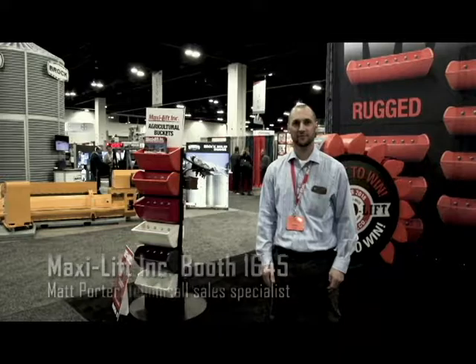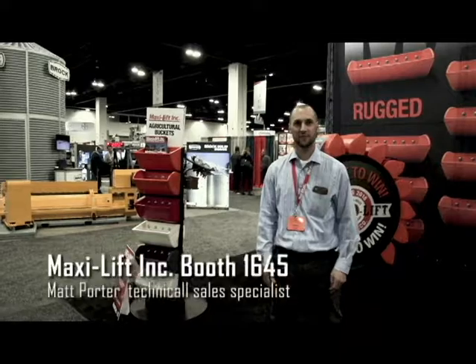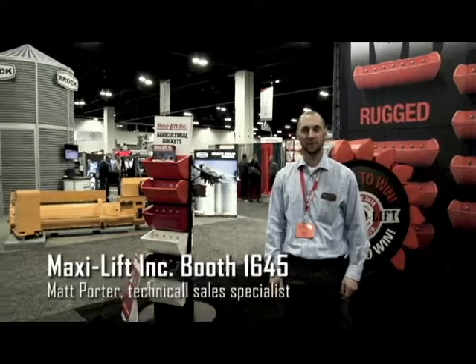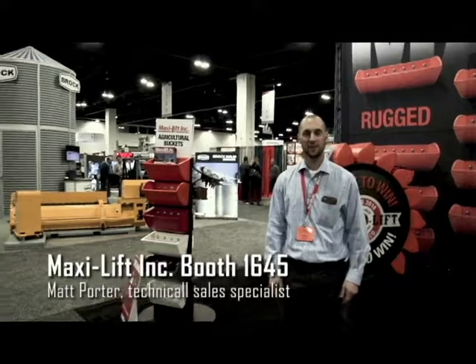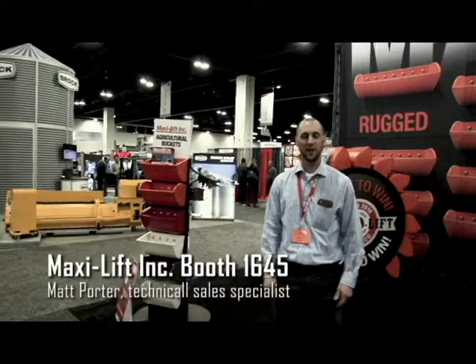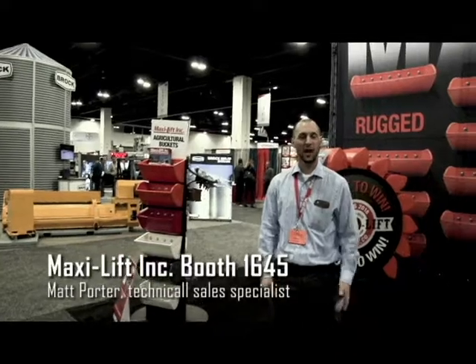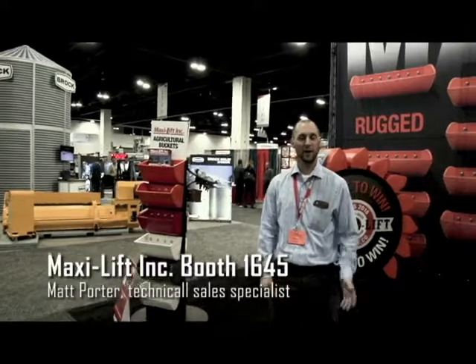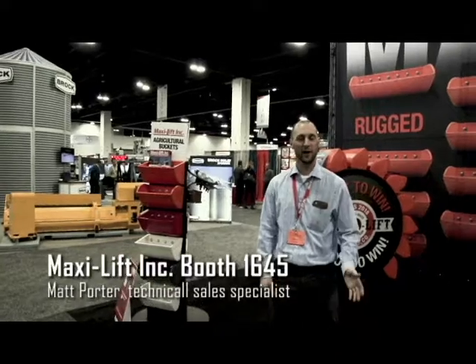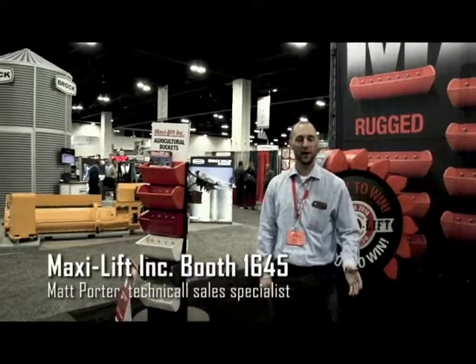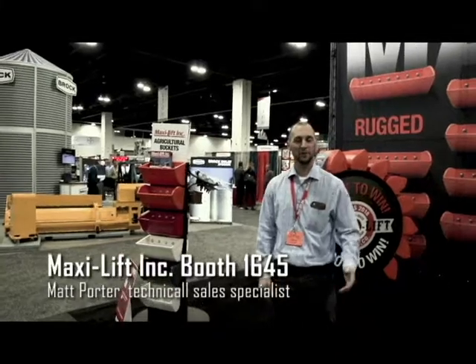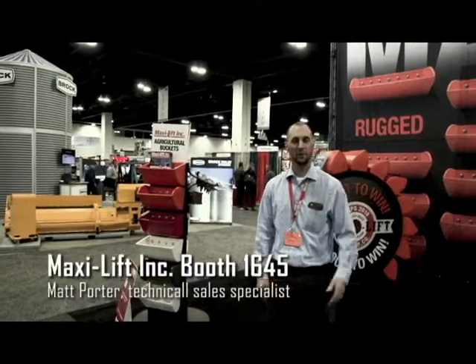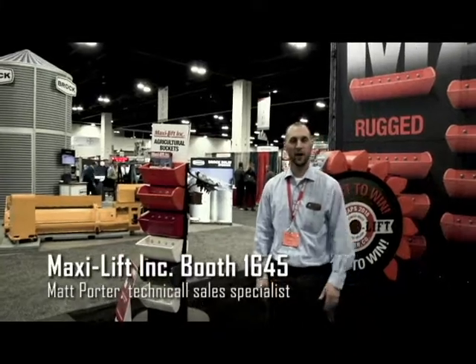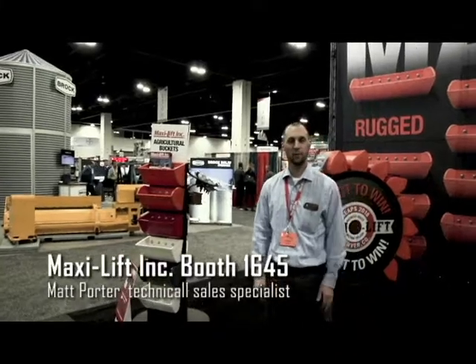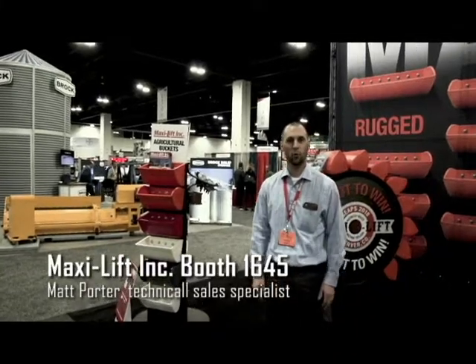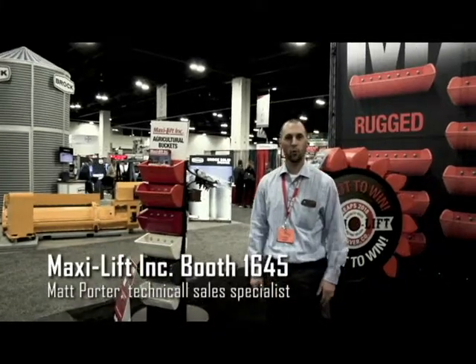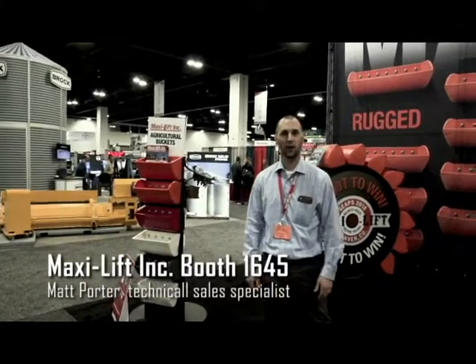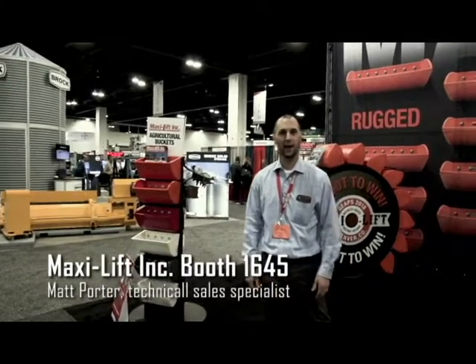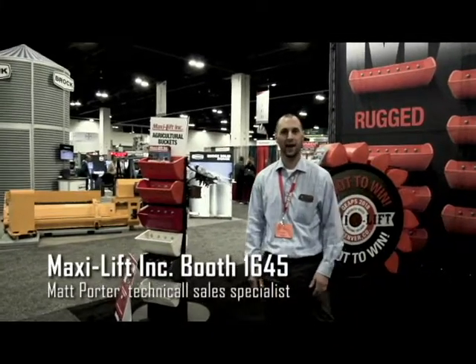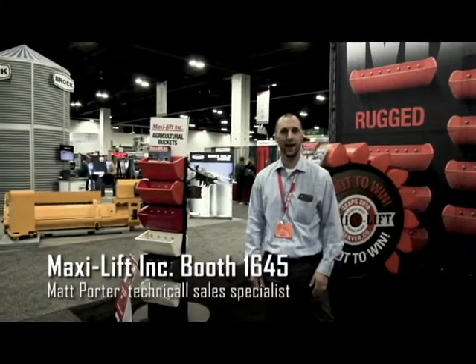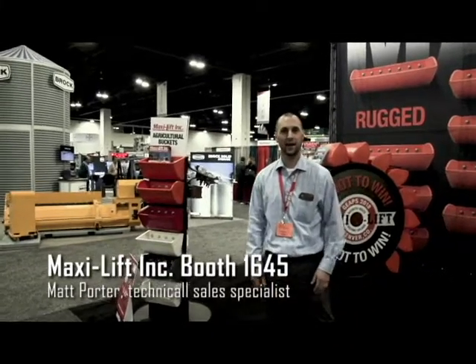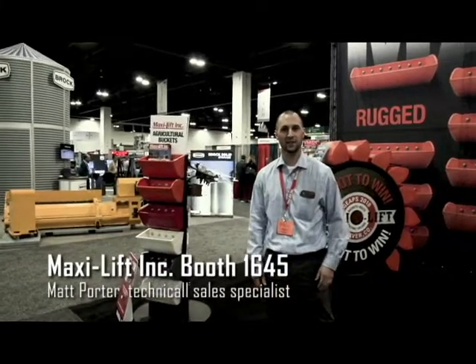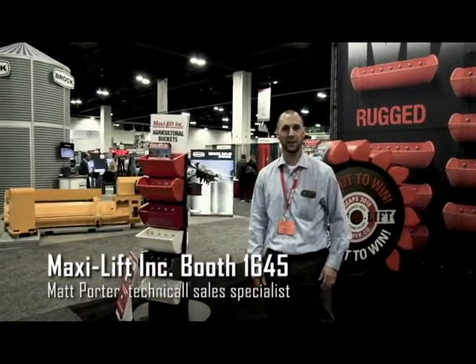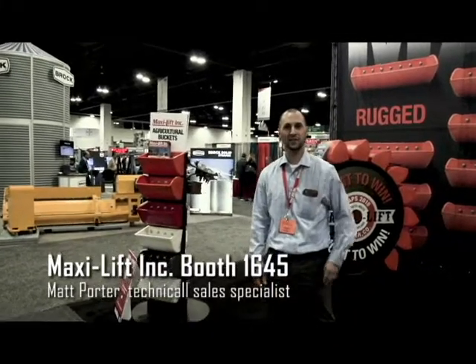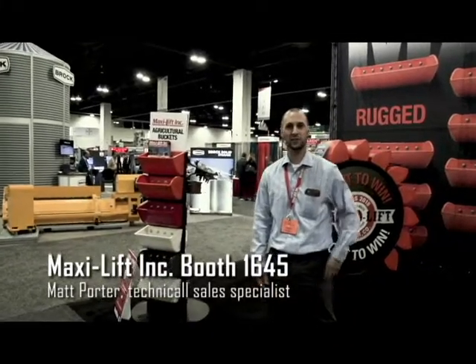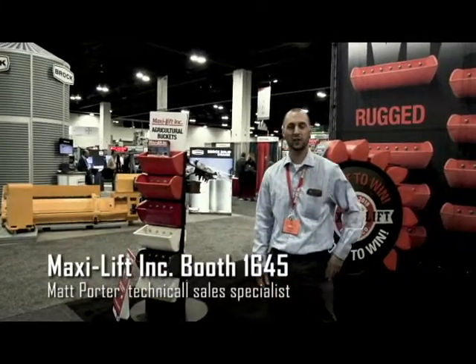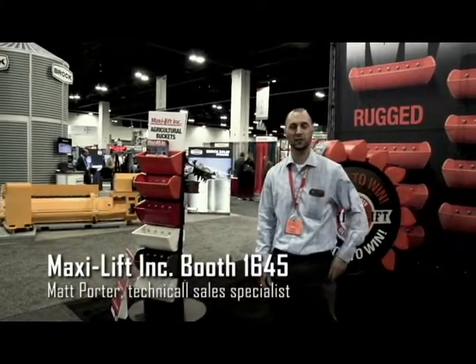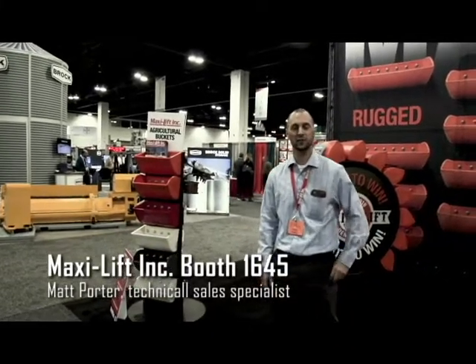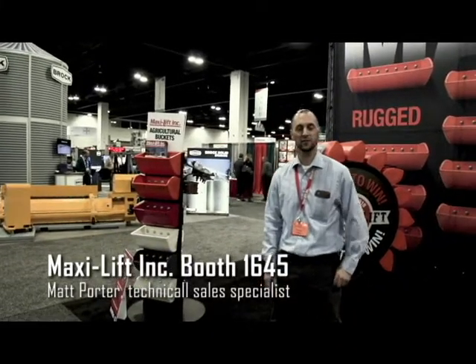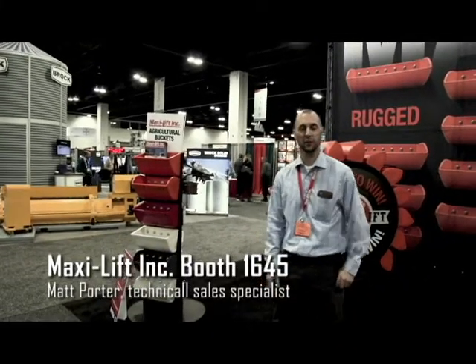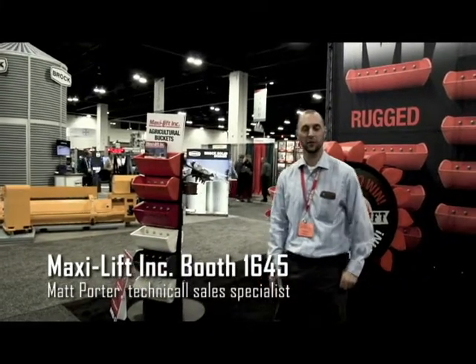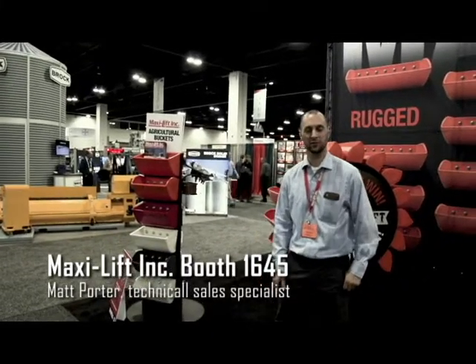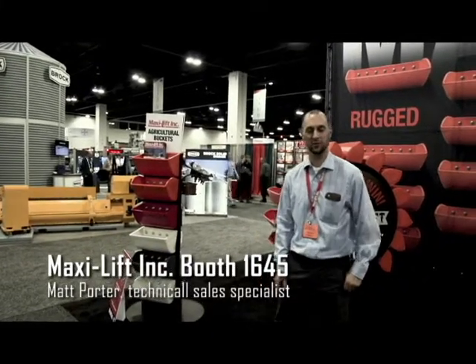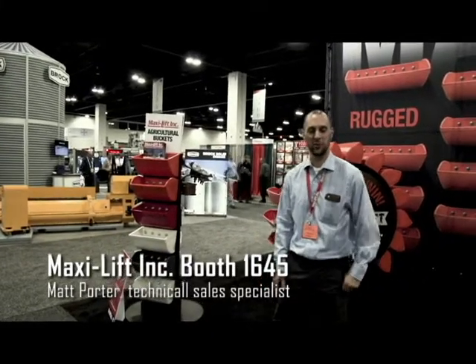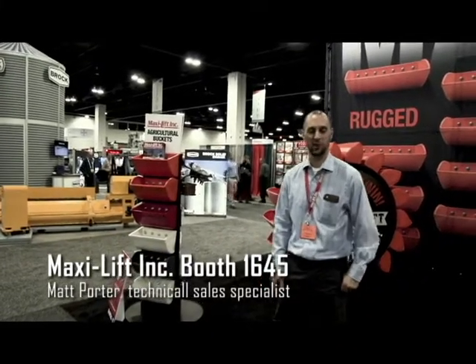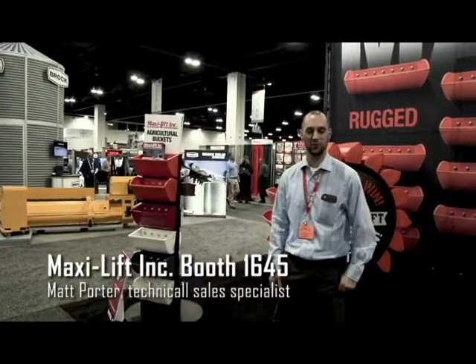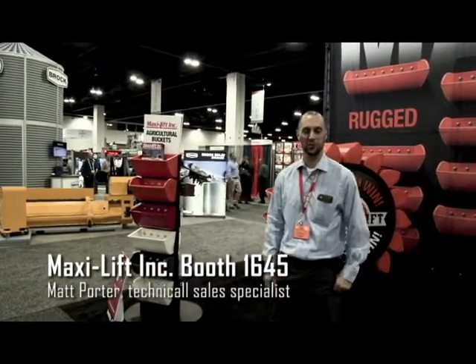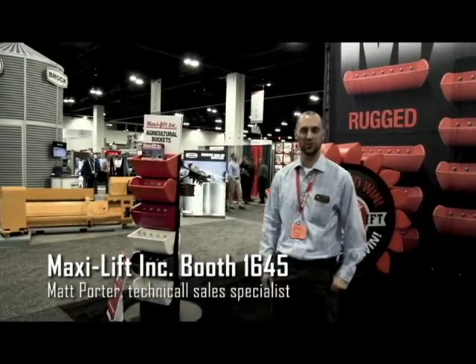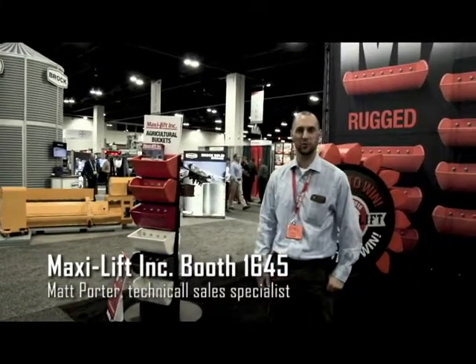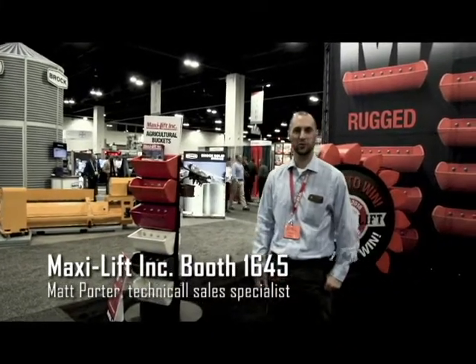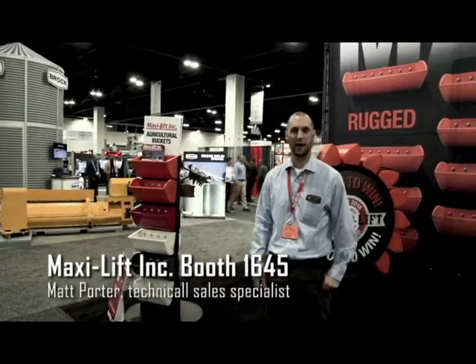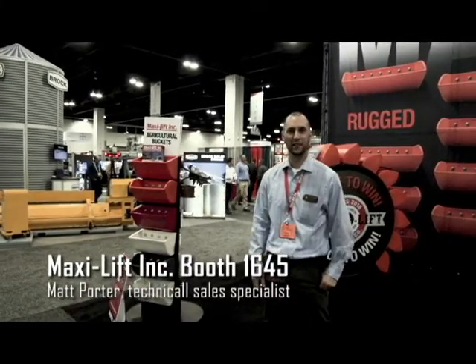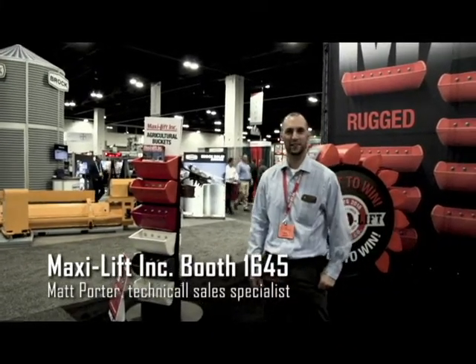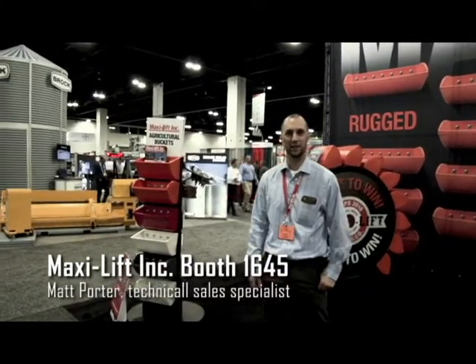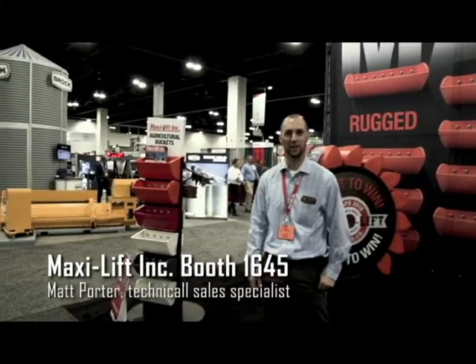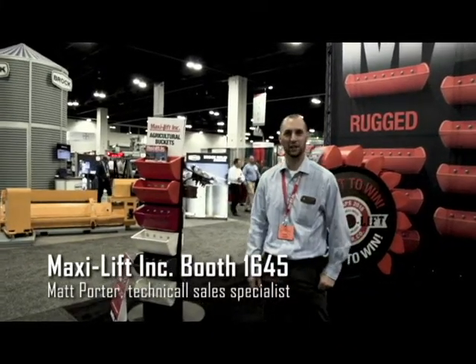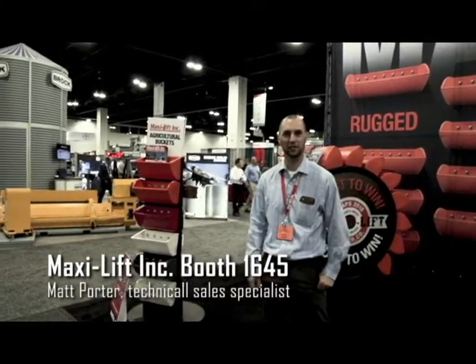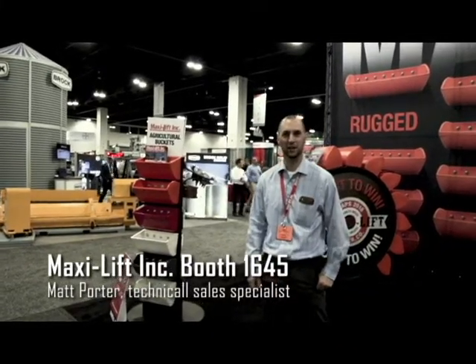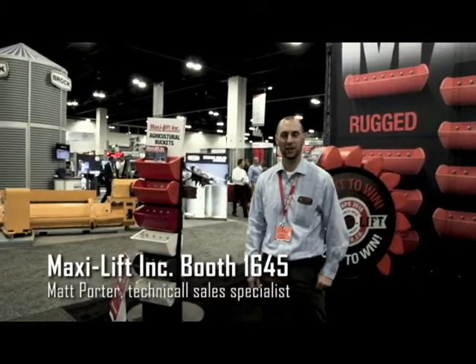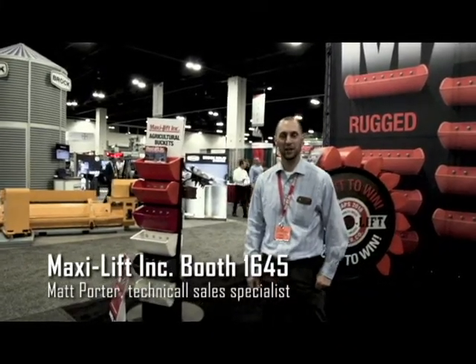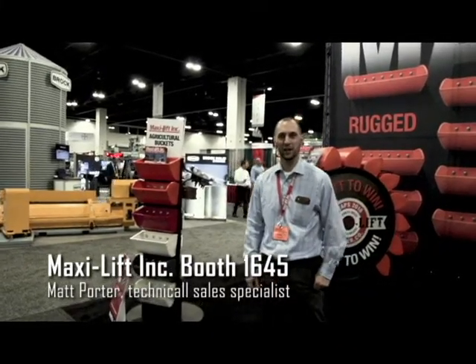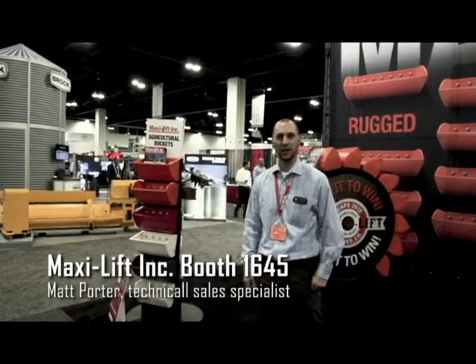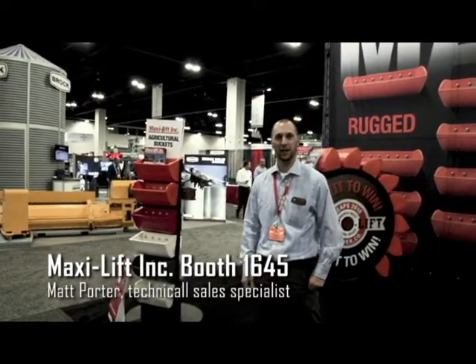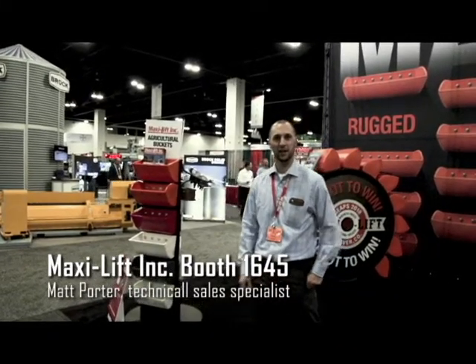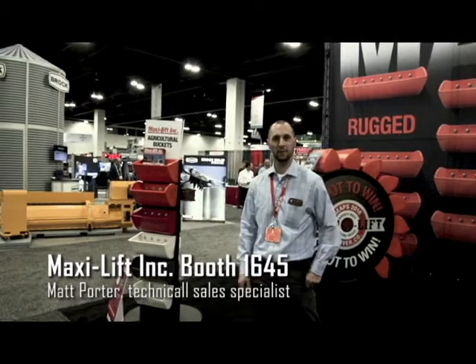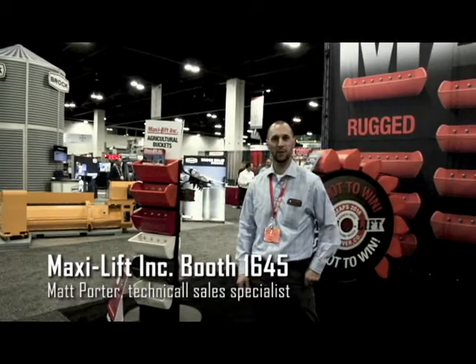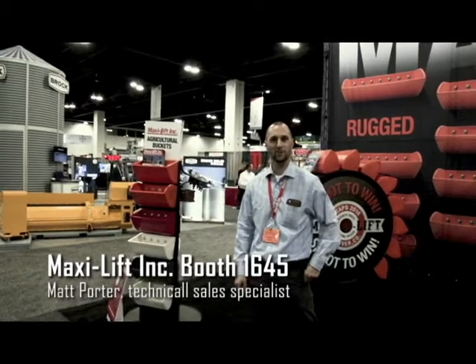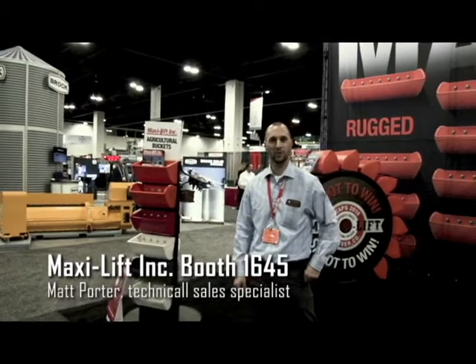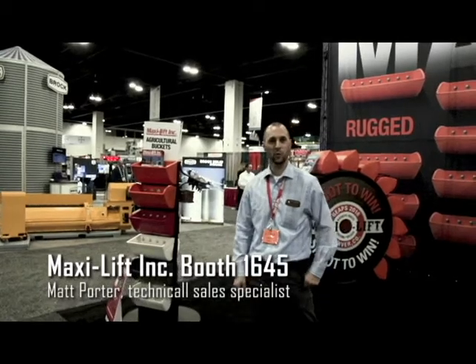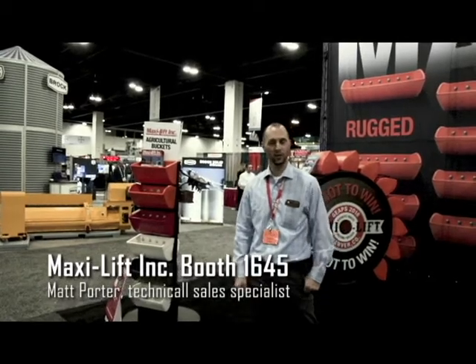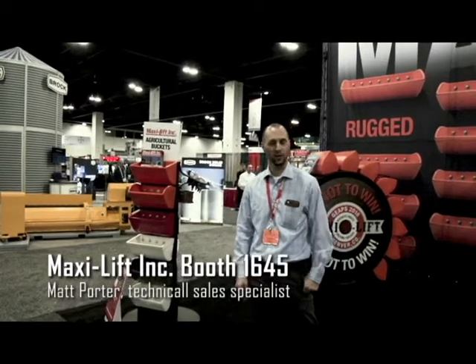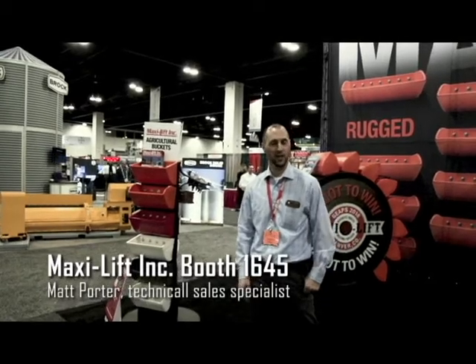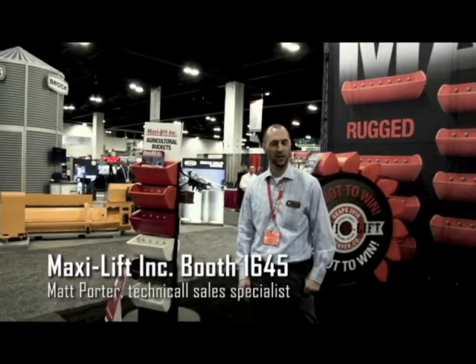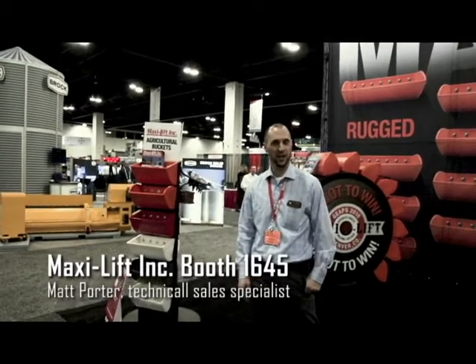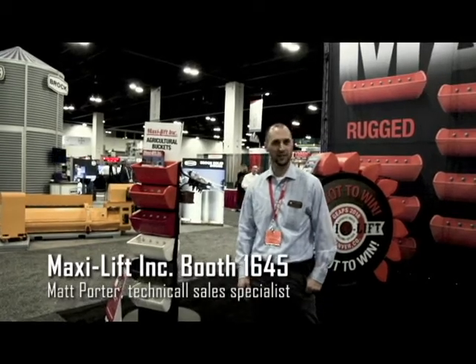Hi, my name is Matt Porter, Outside Sales Specialist for MaxiLift based in Wichita, Kansas.